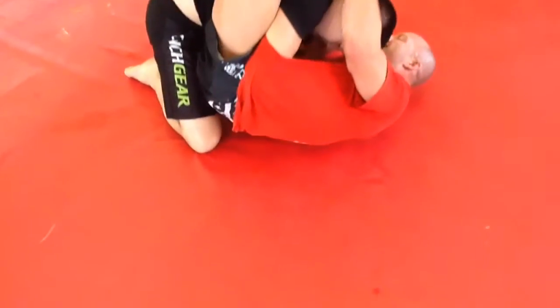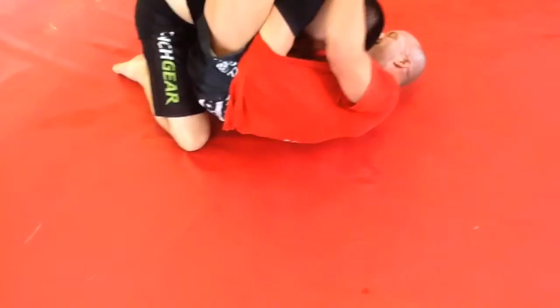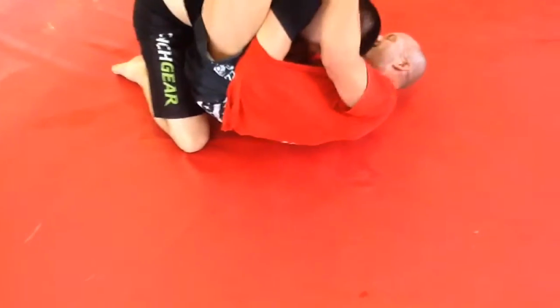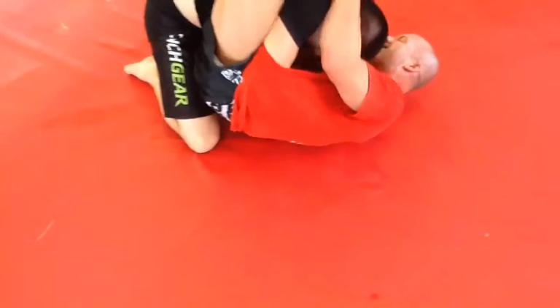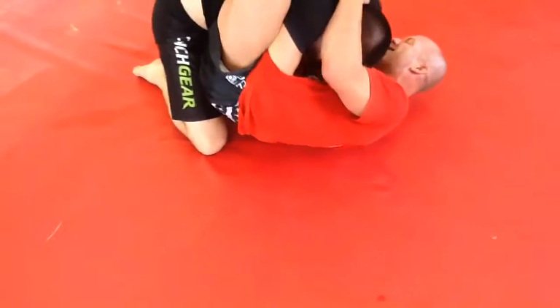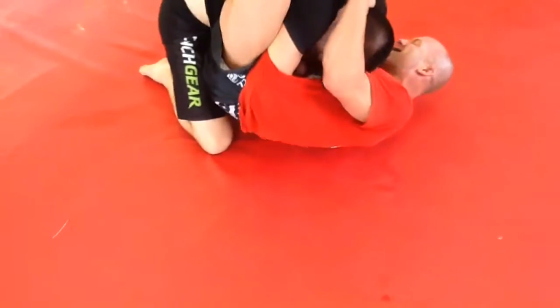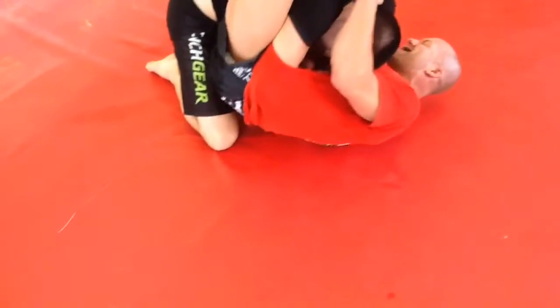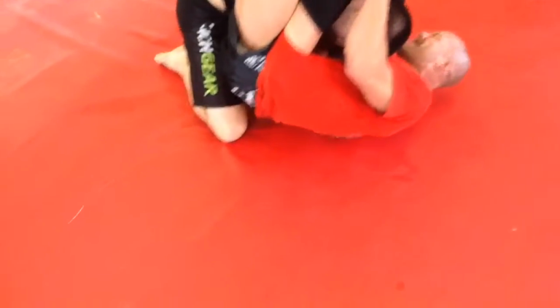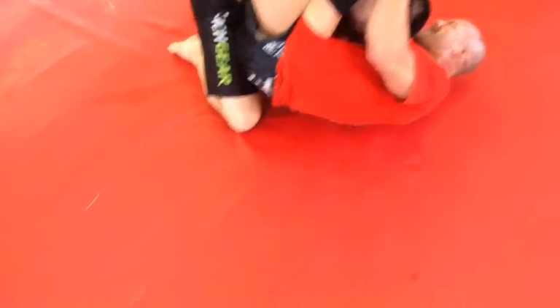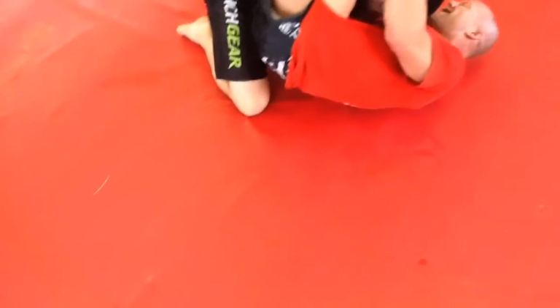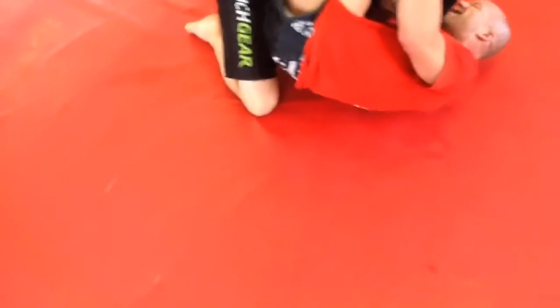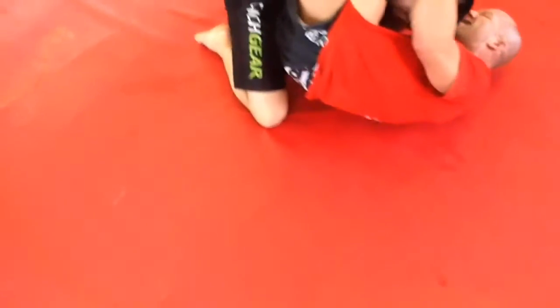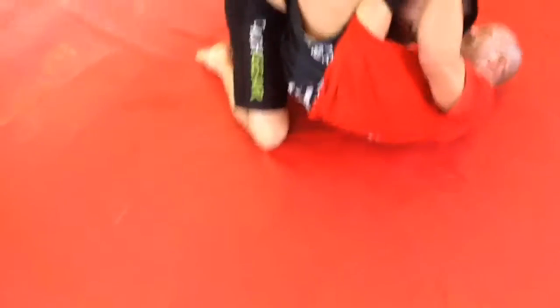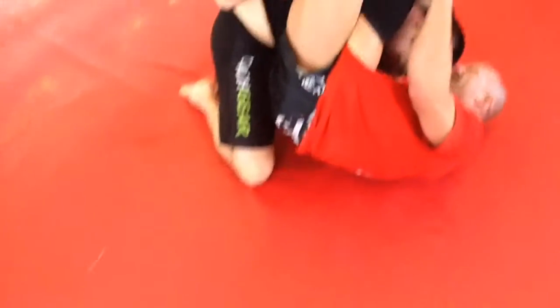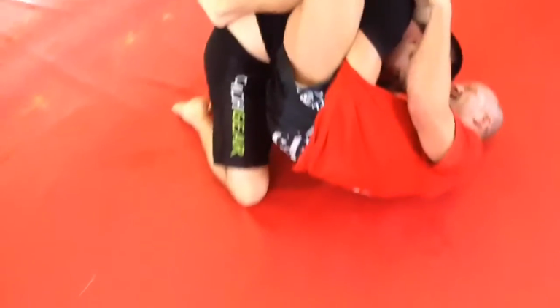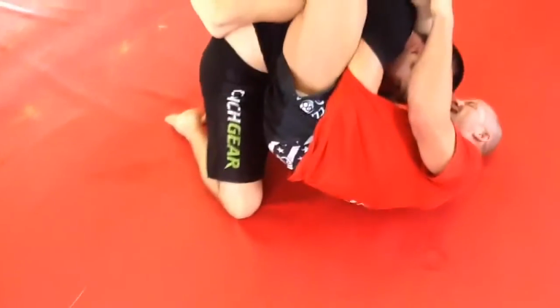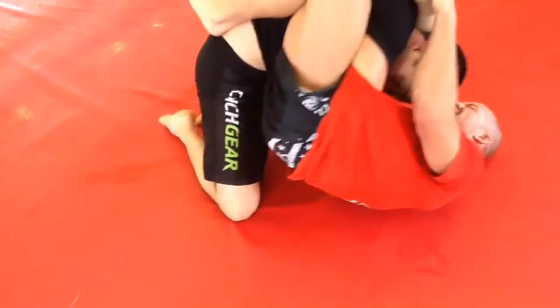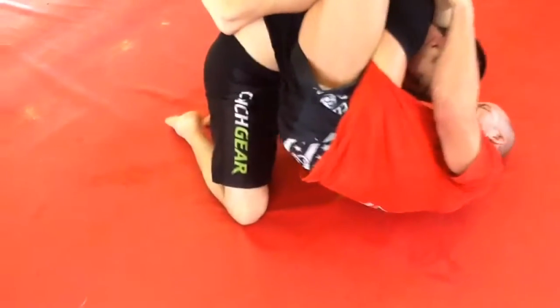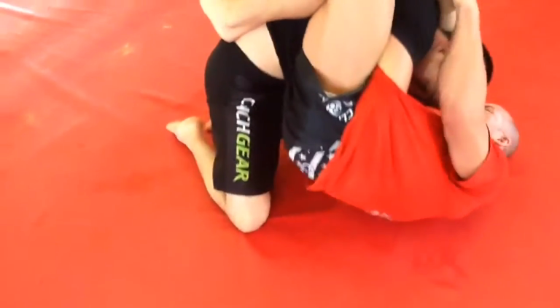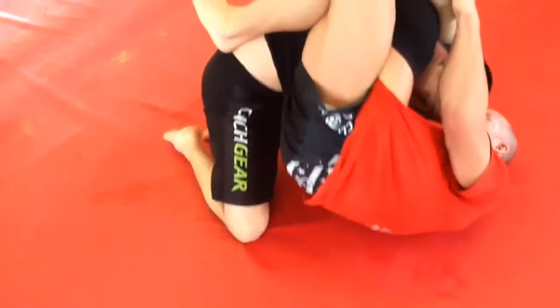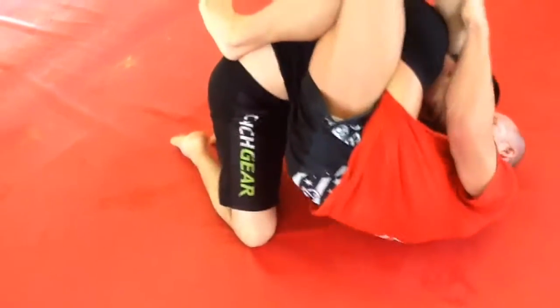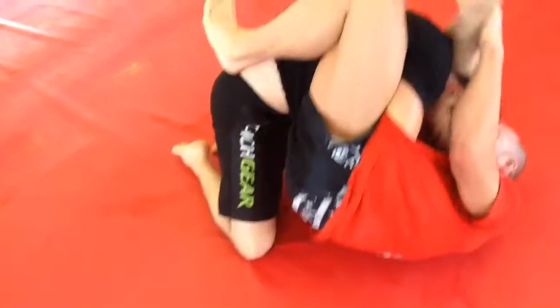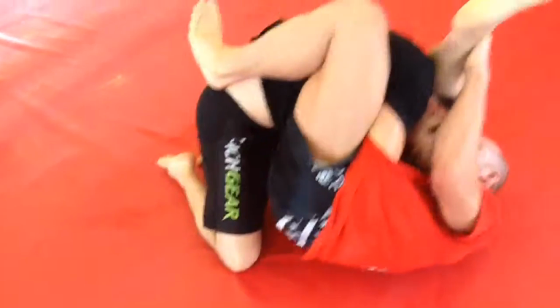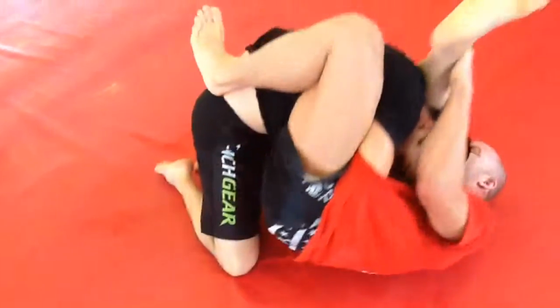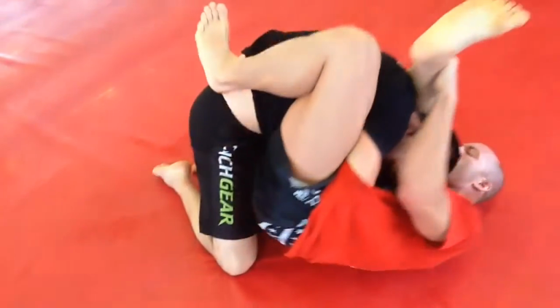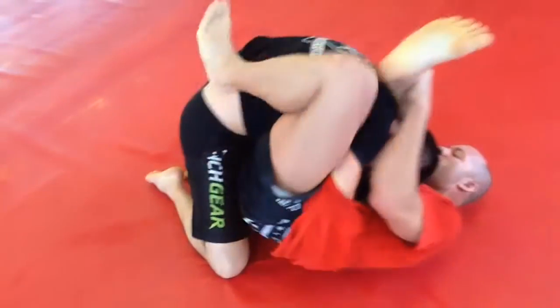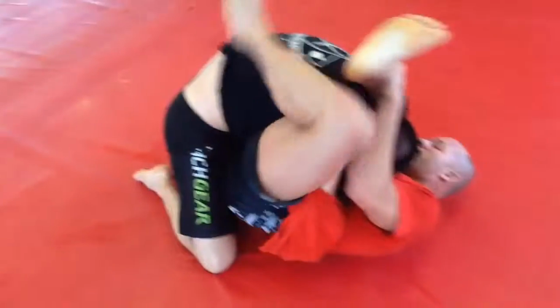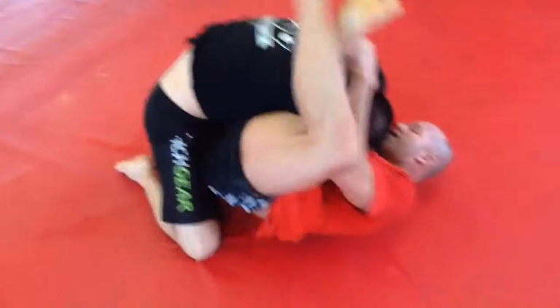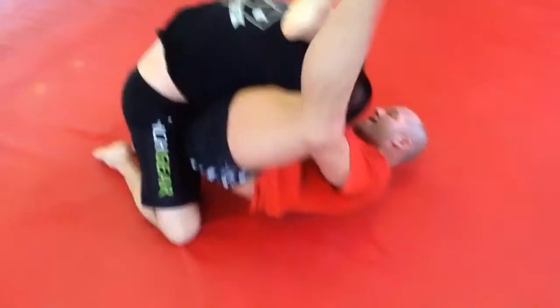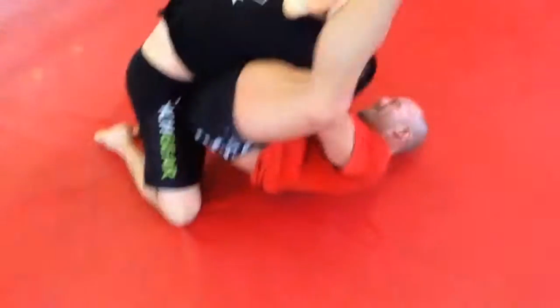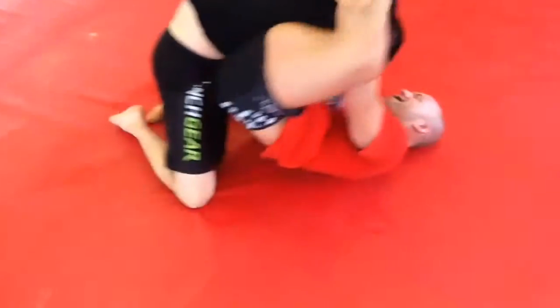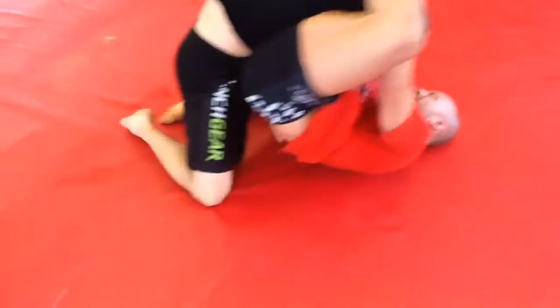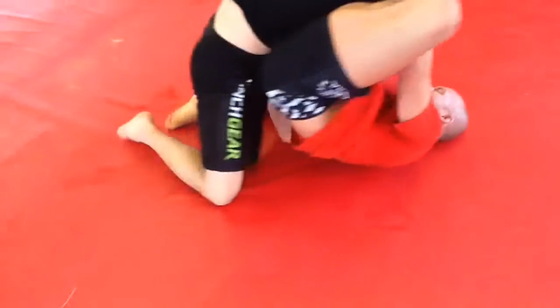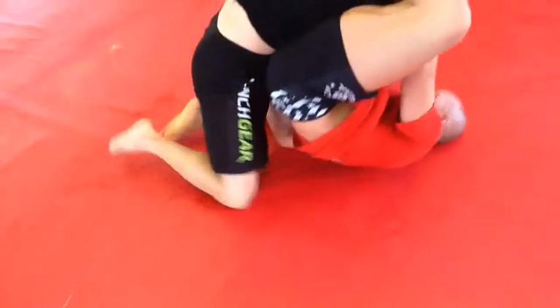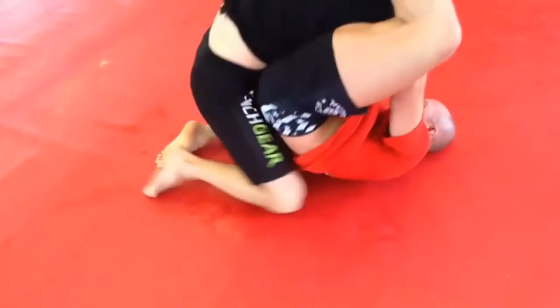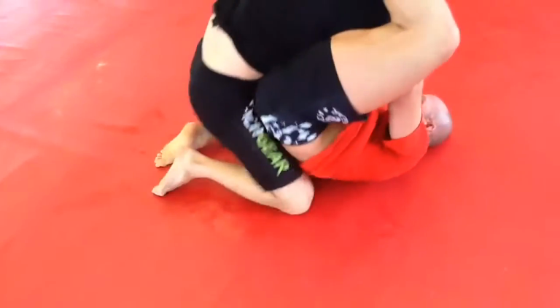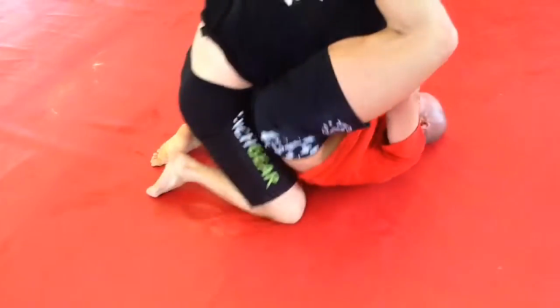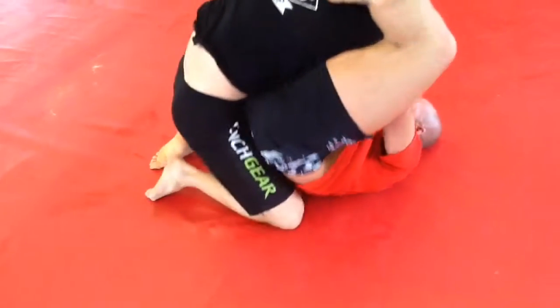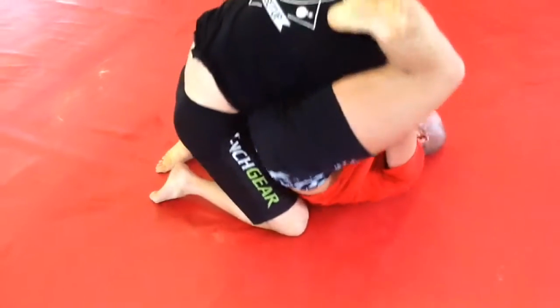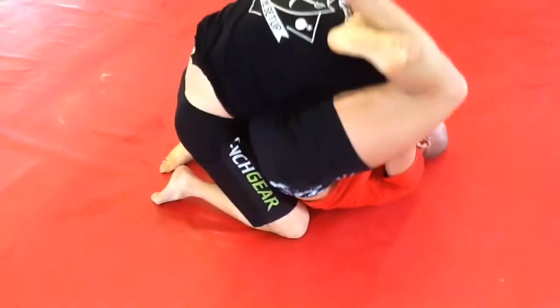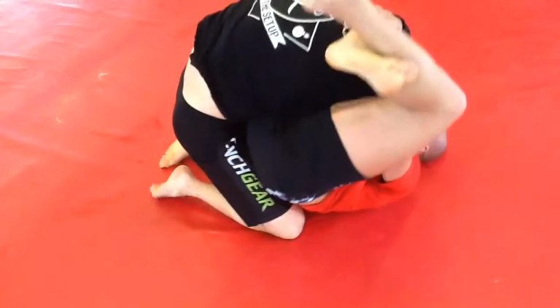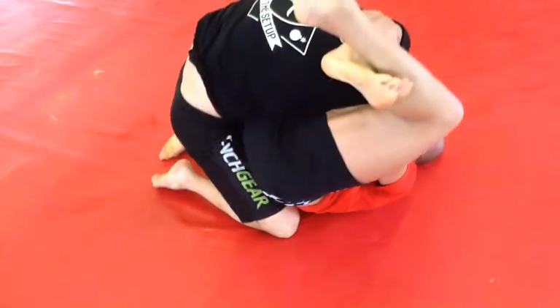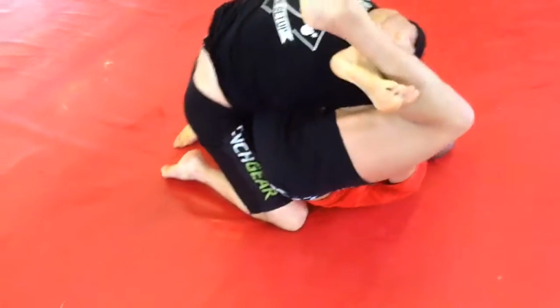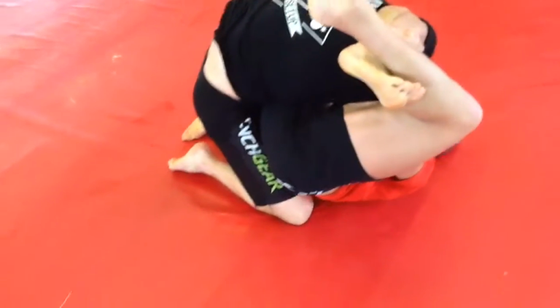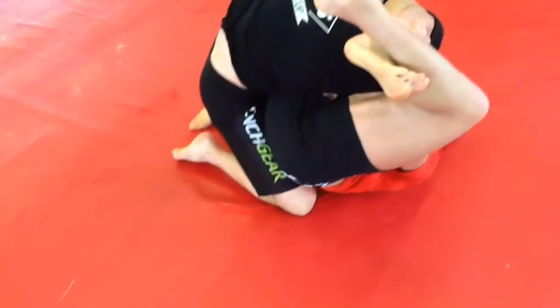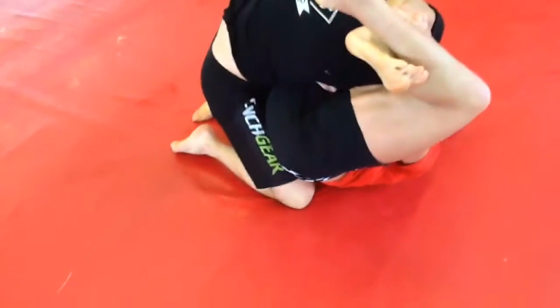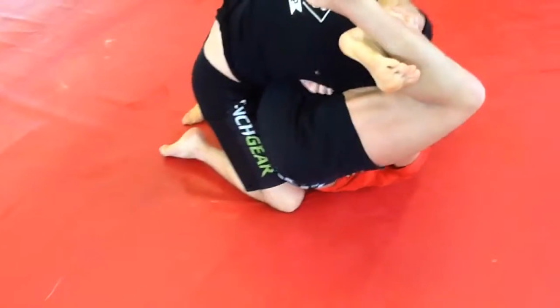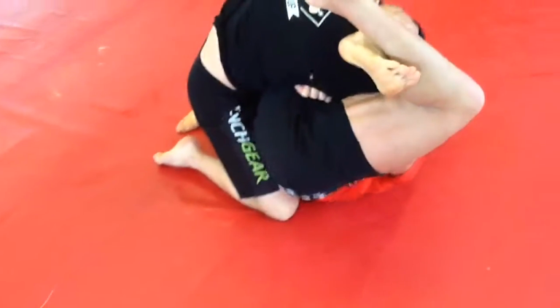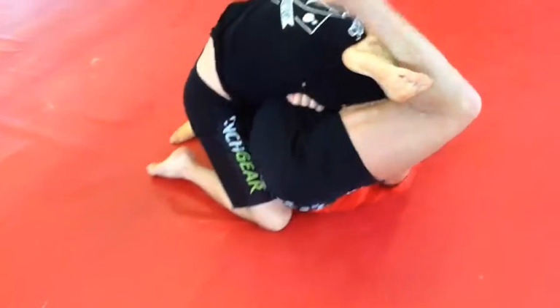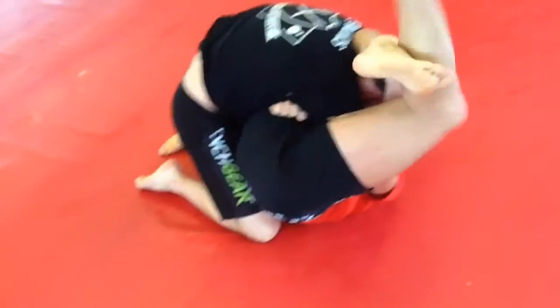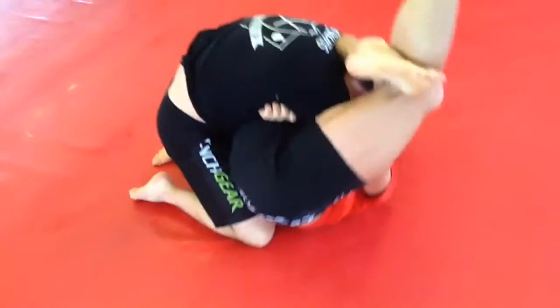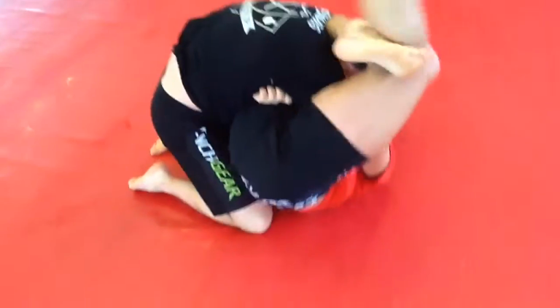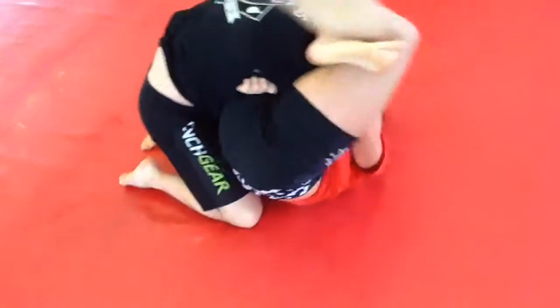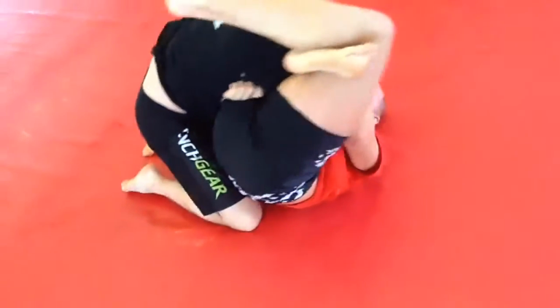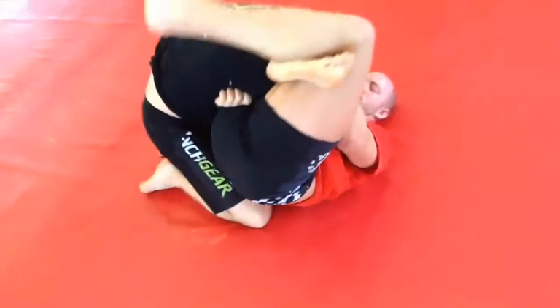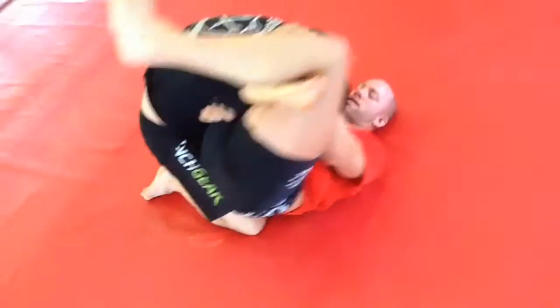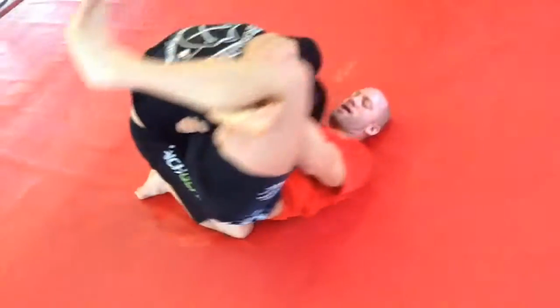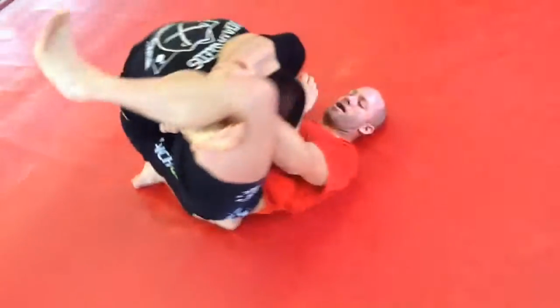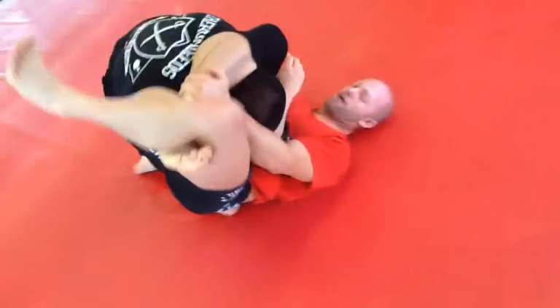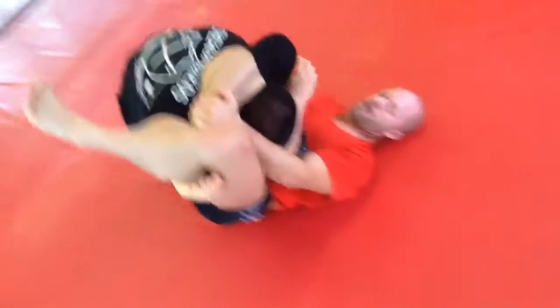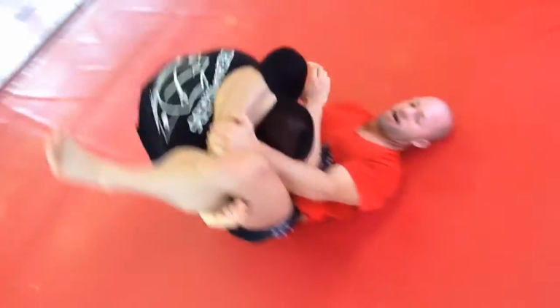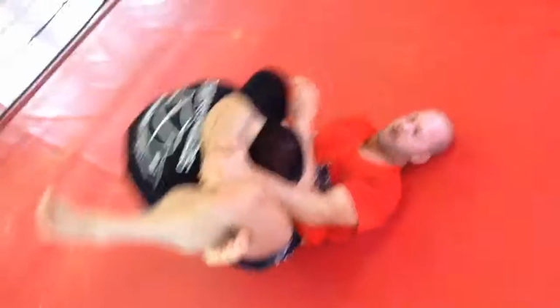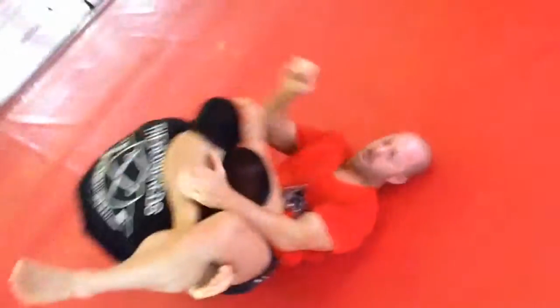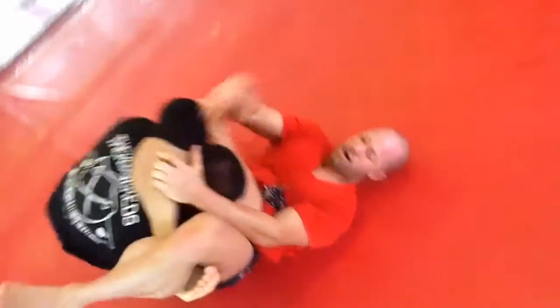Again, I'm controlling his posture, and now I'm just going to break him down the exact same way. I'm able to get up, lock it in — and that was roll number five.